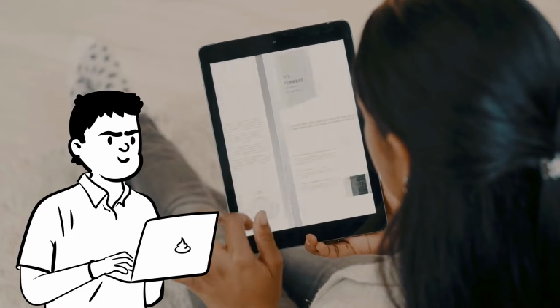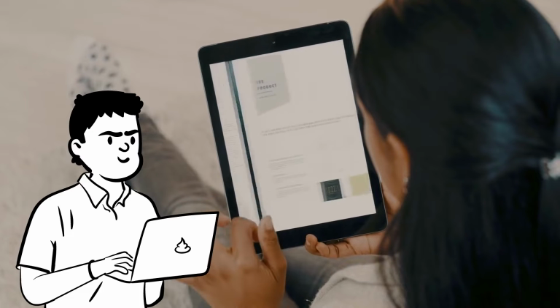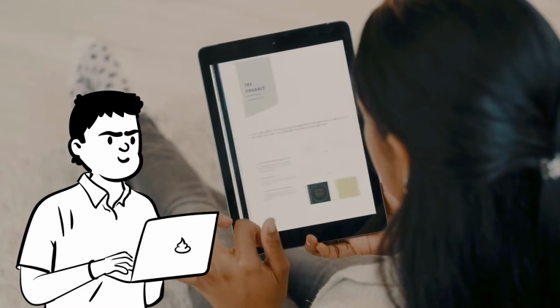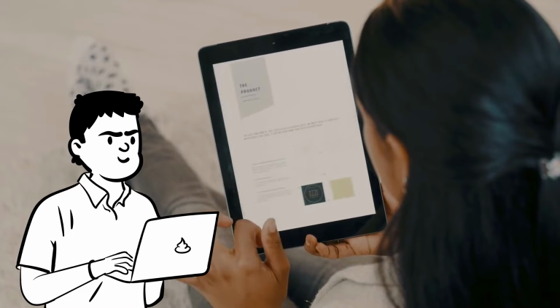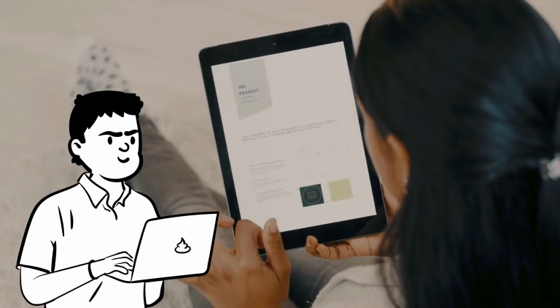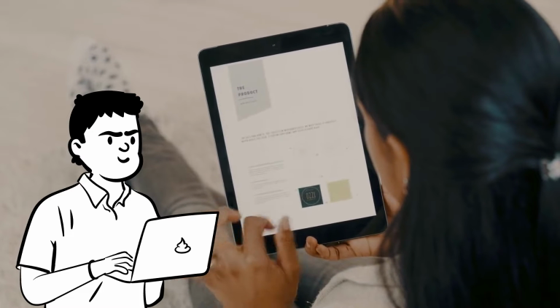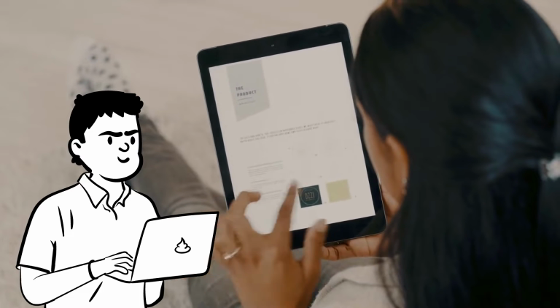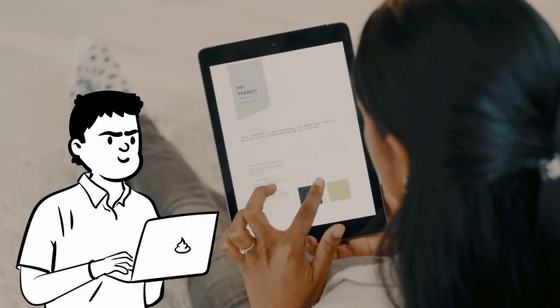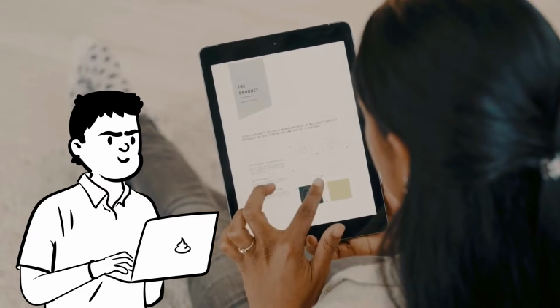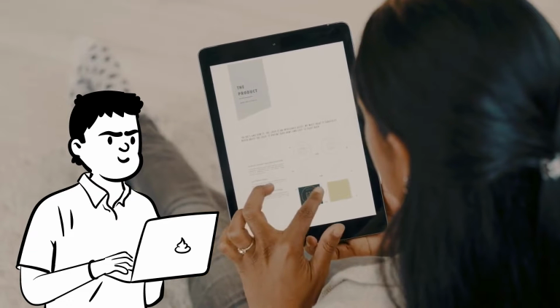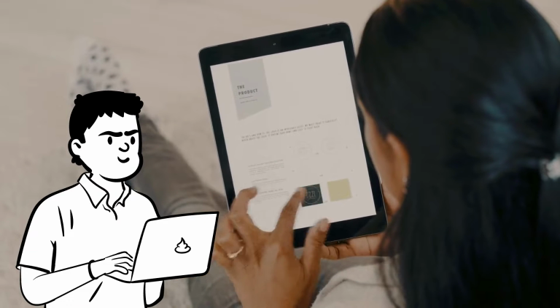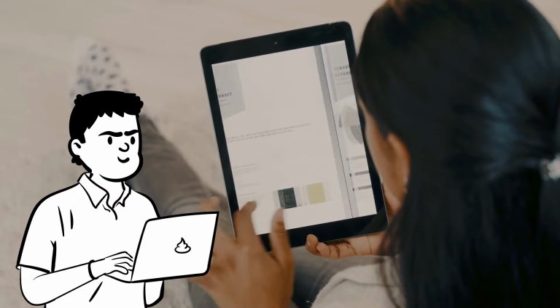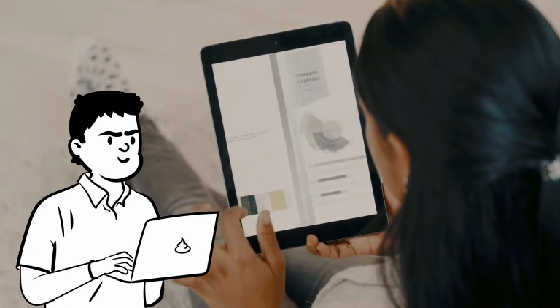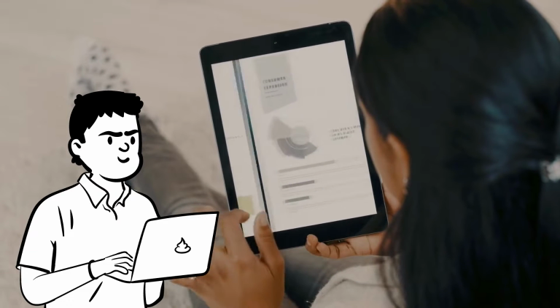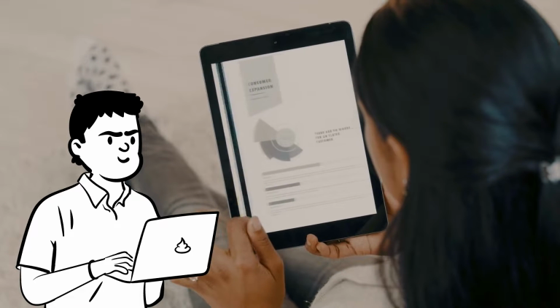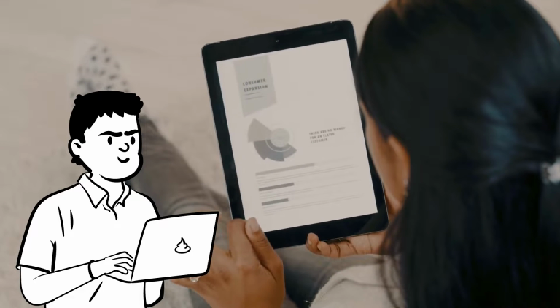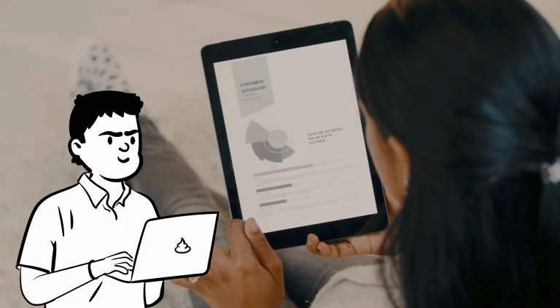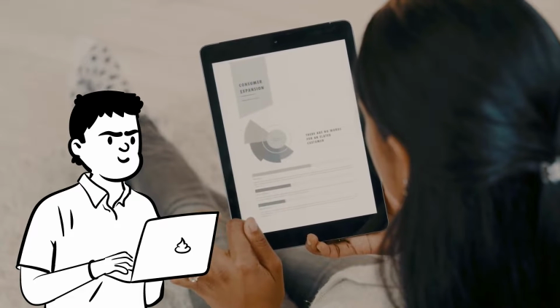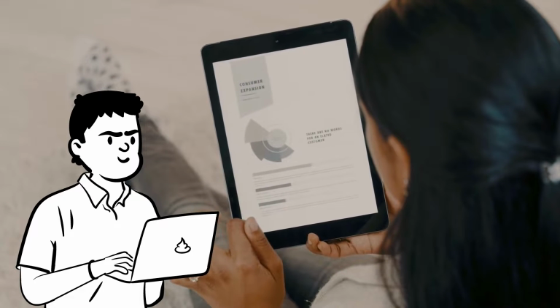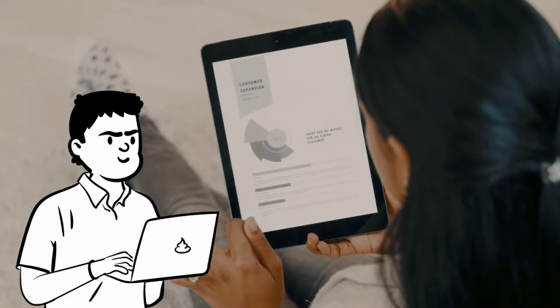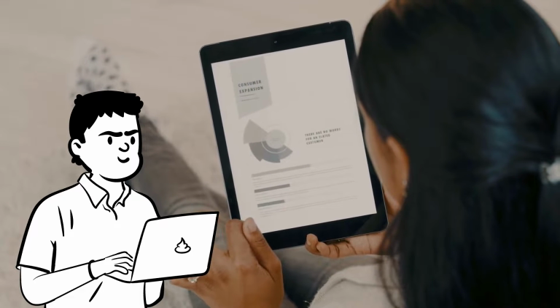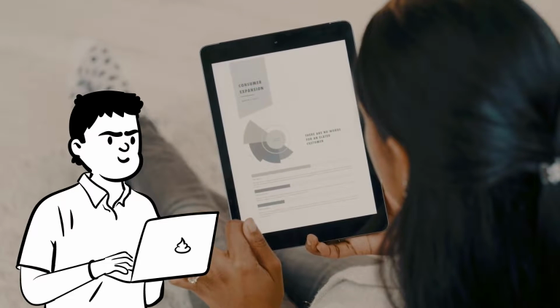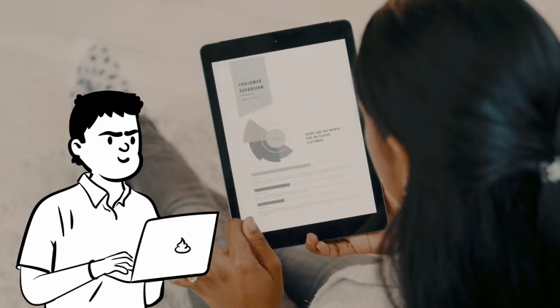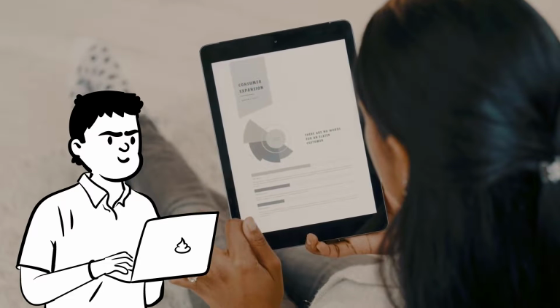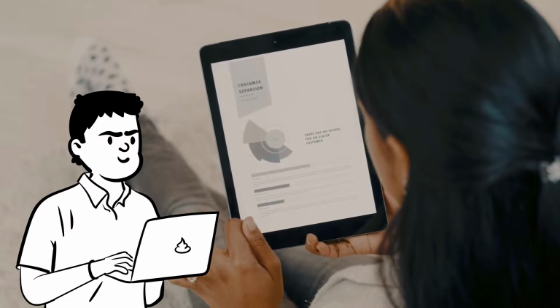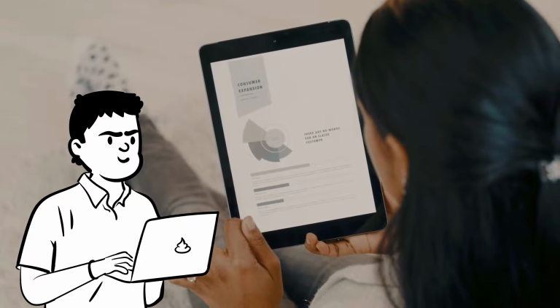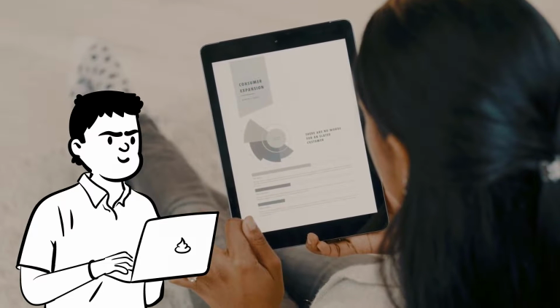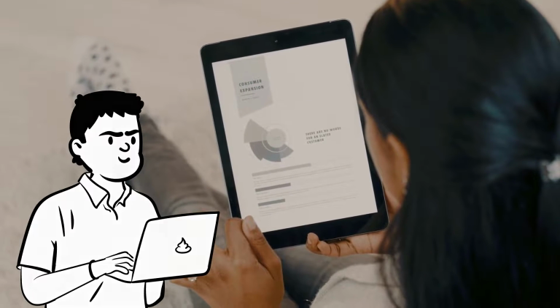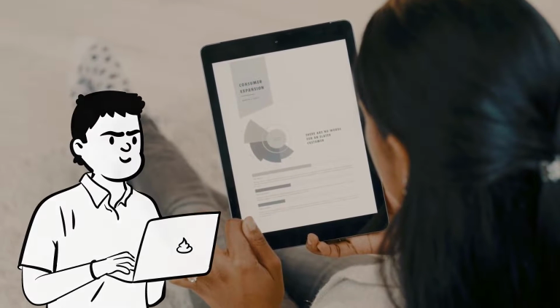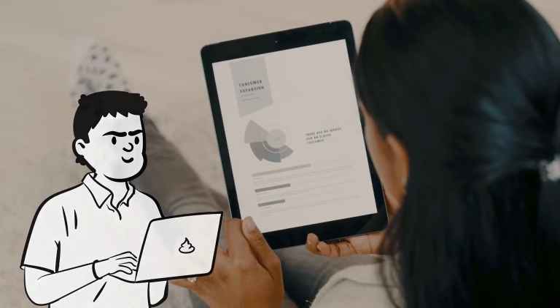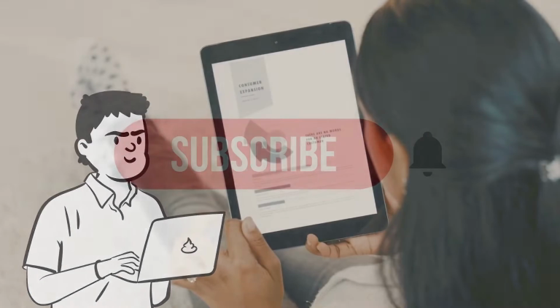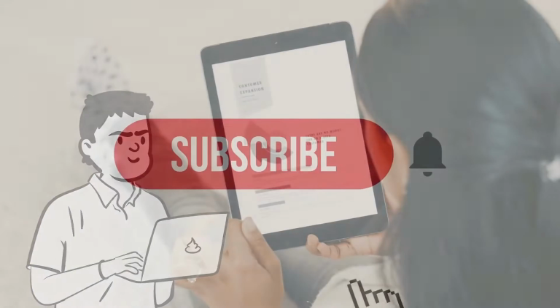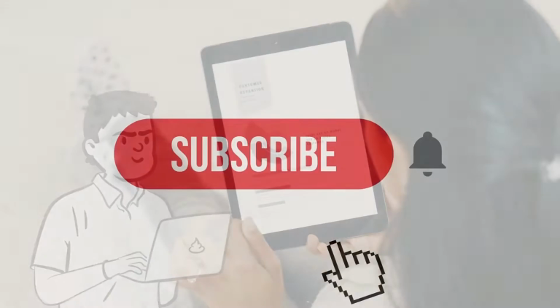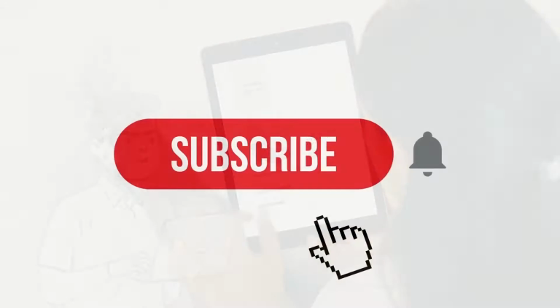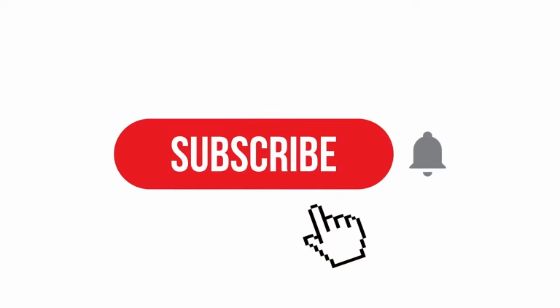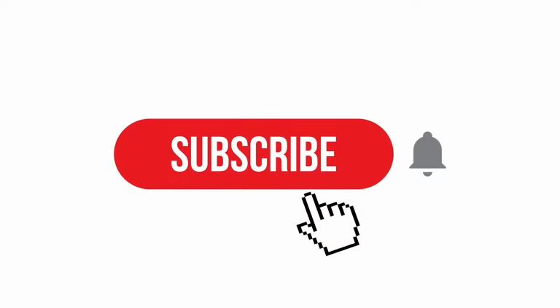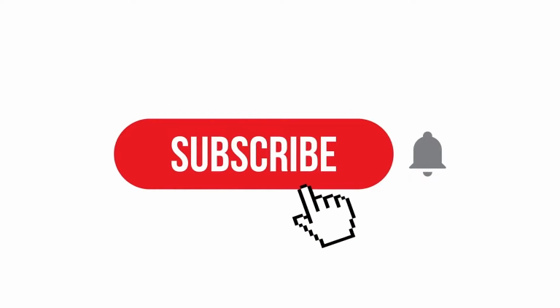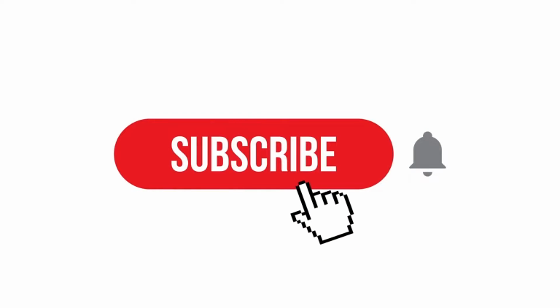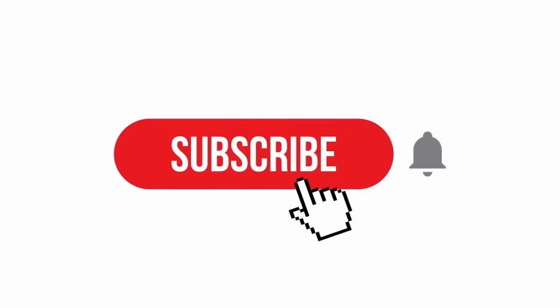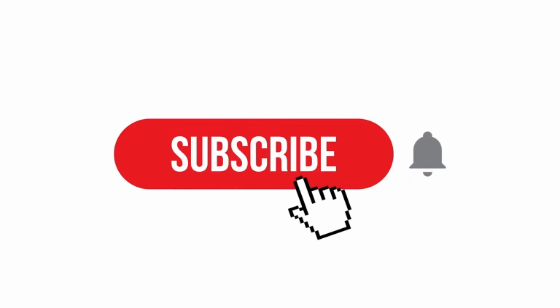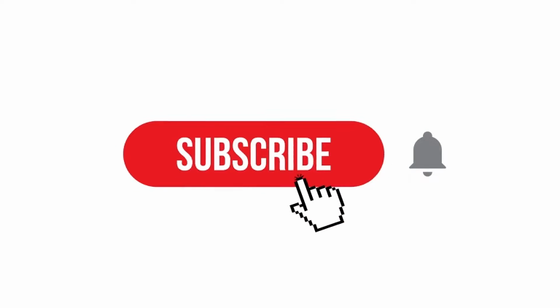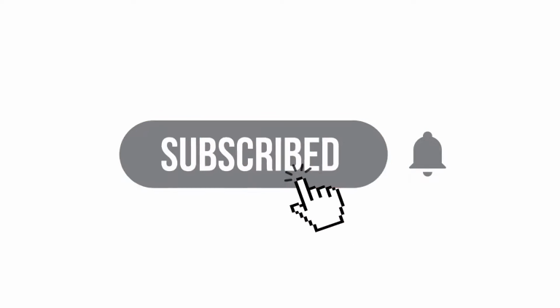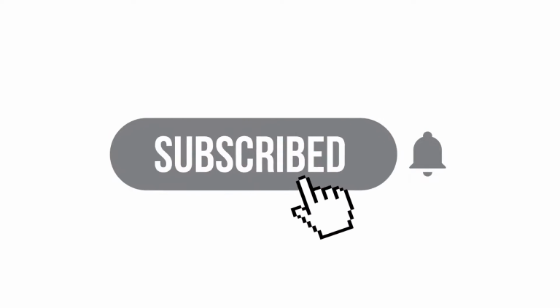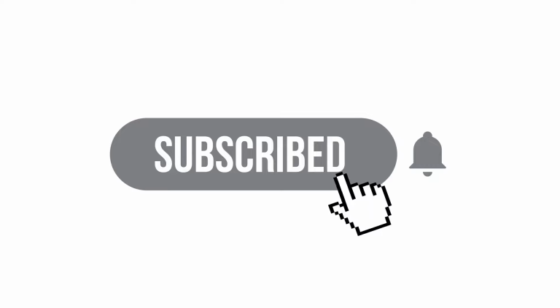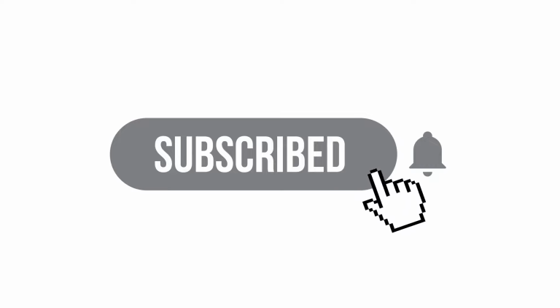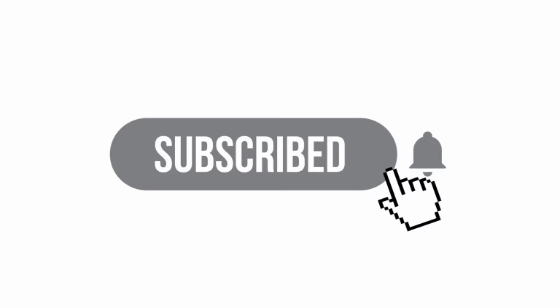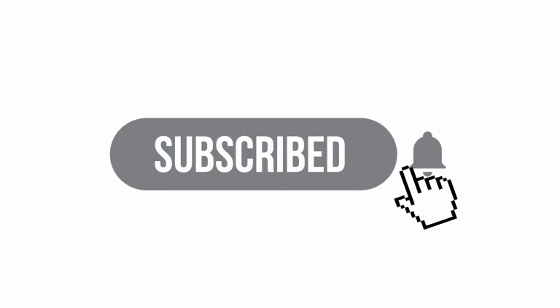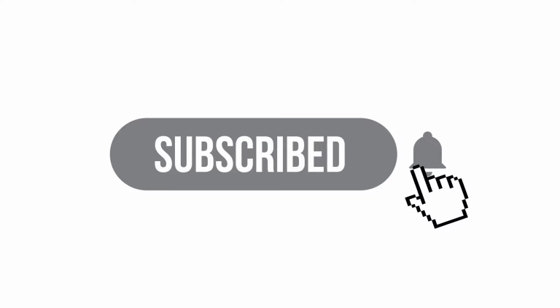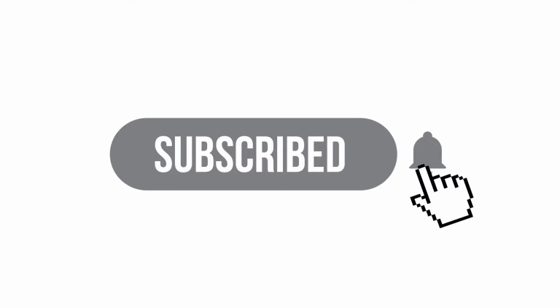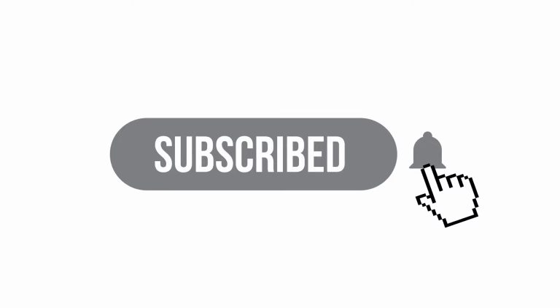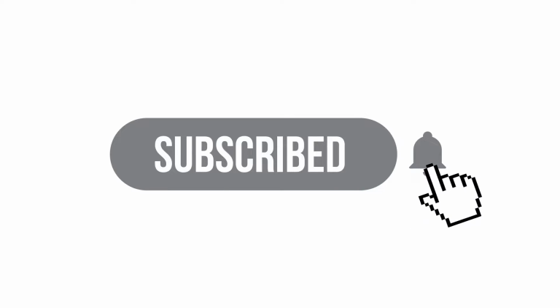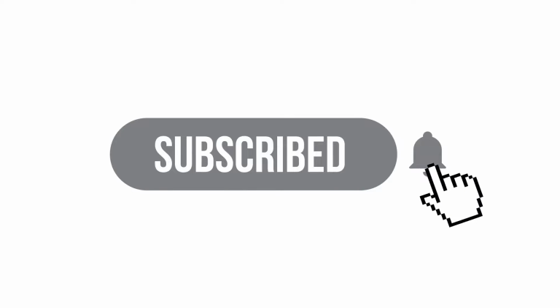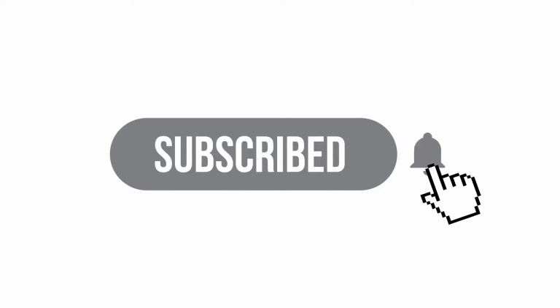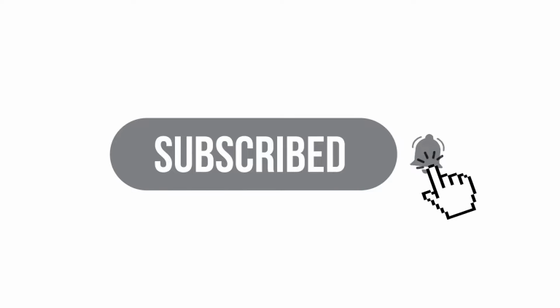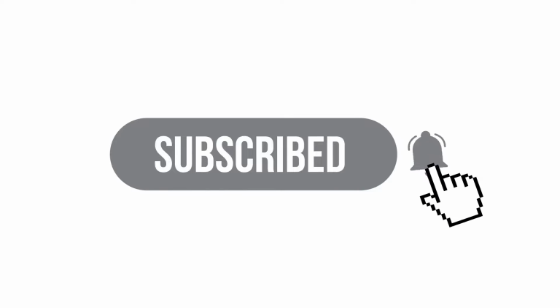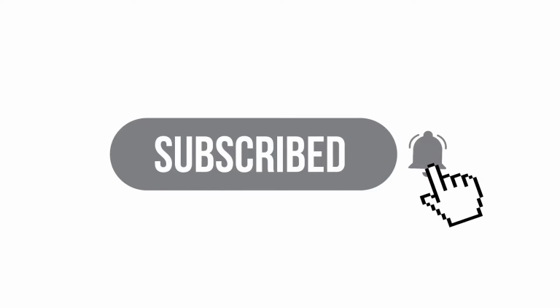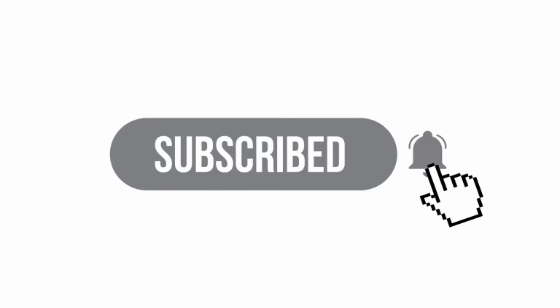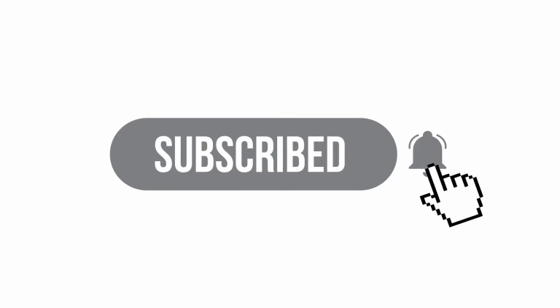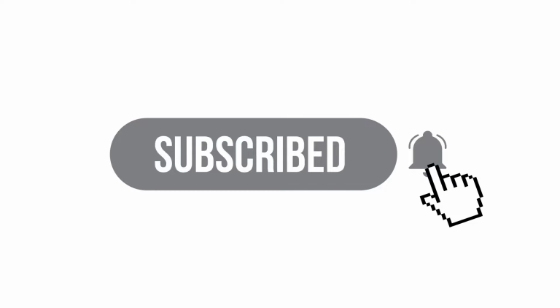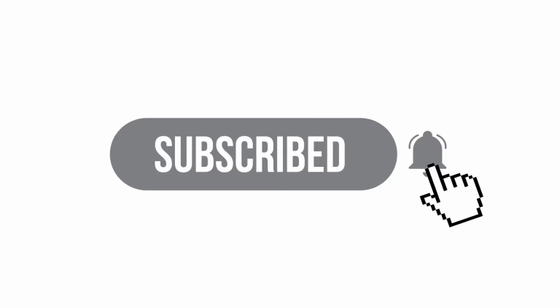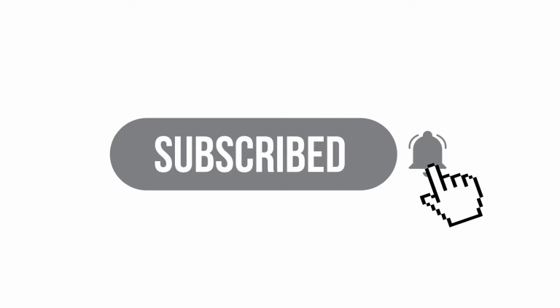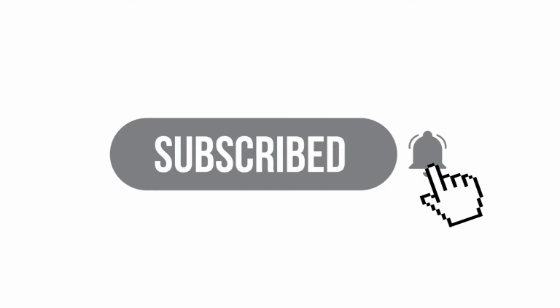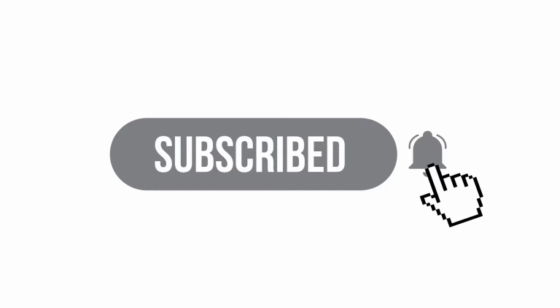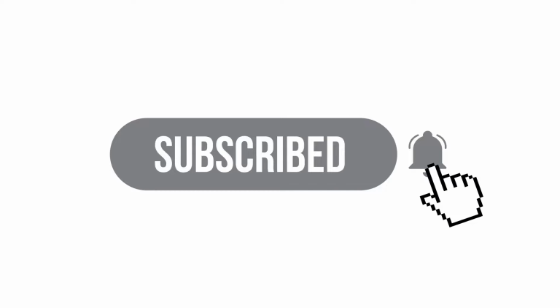But first, if you like our informative content, then do not forget to subscribe to our channel and hit the bell icon.